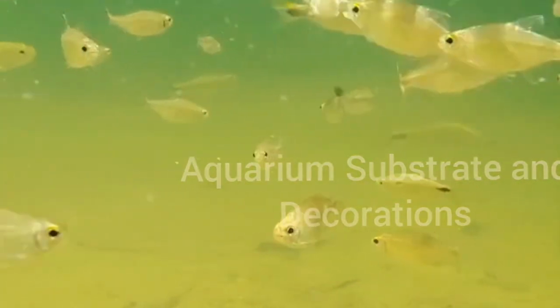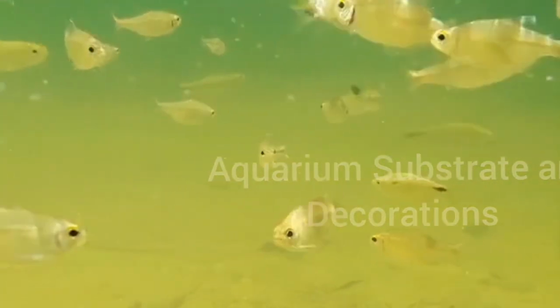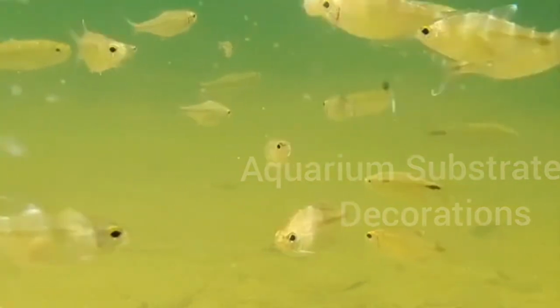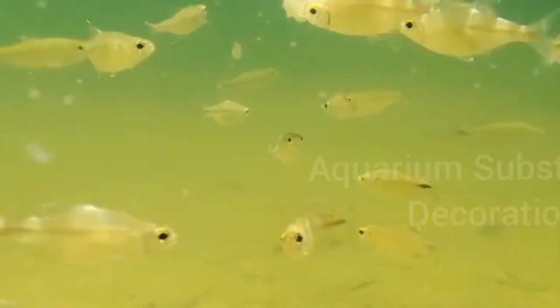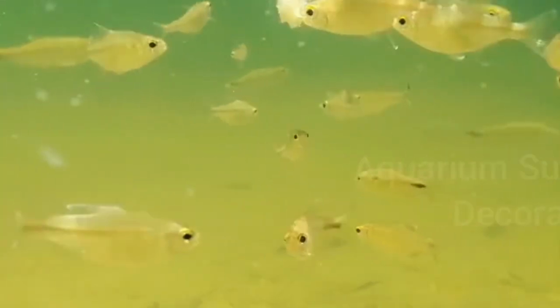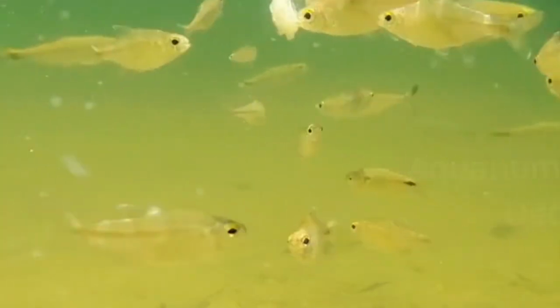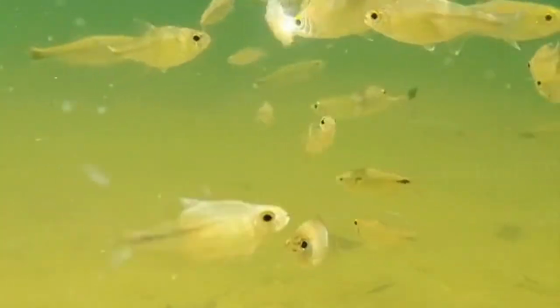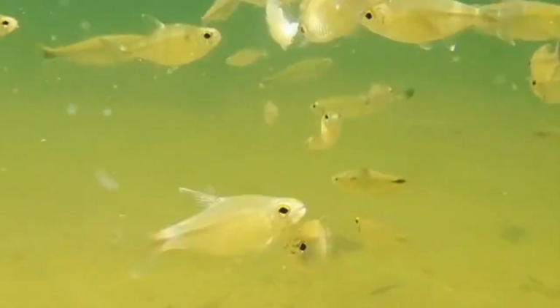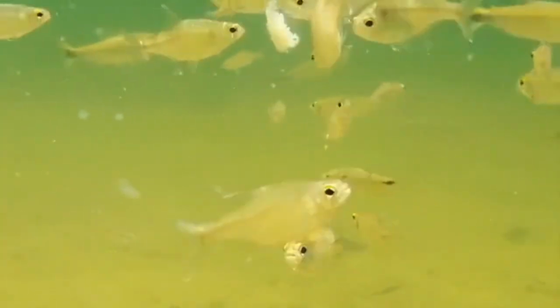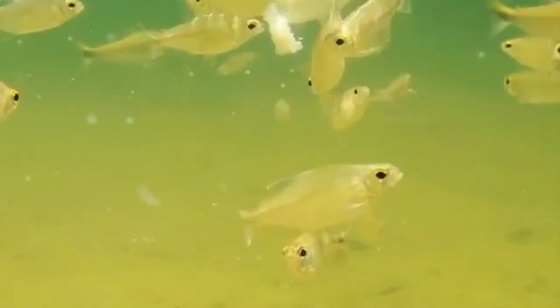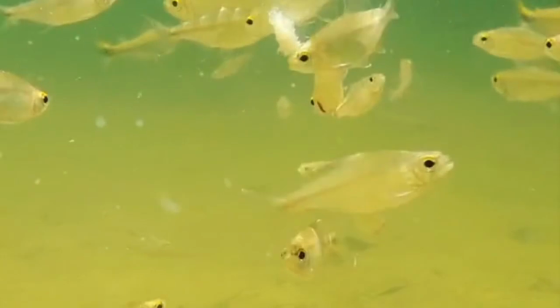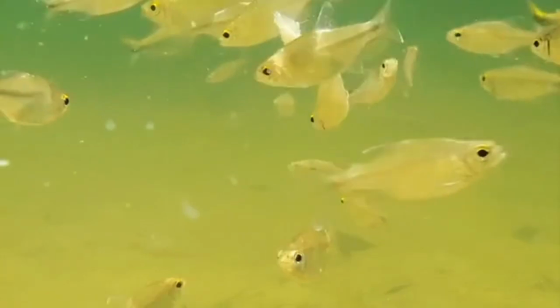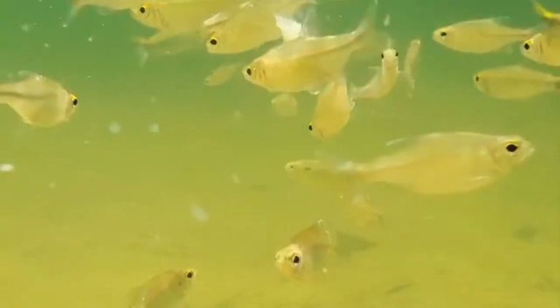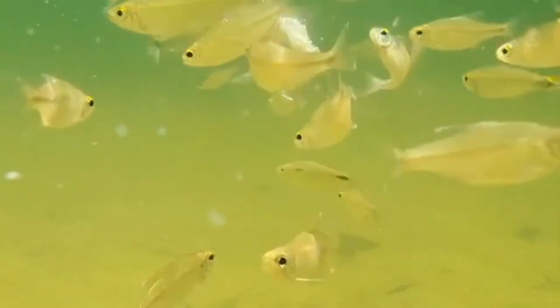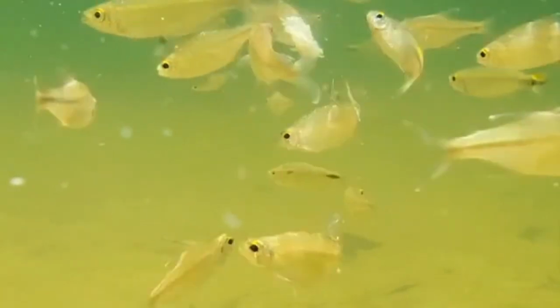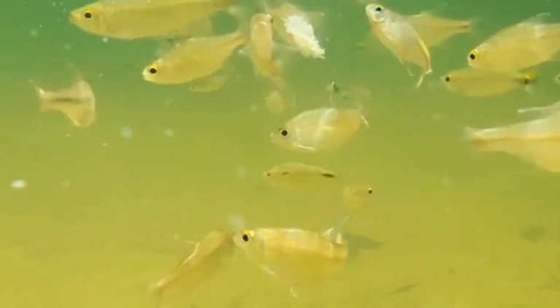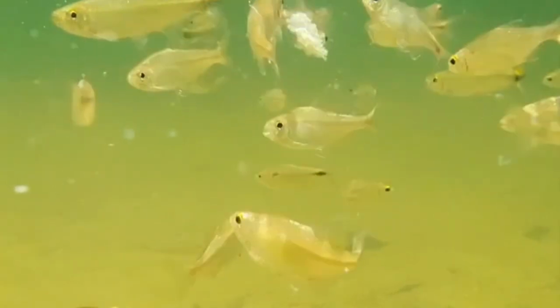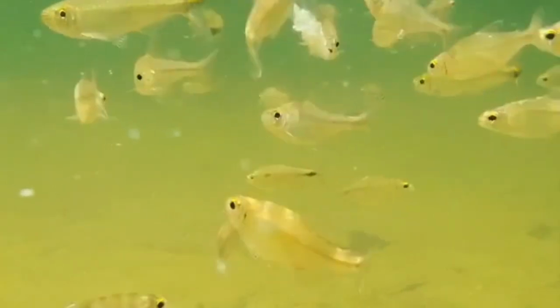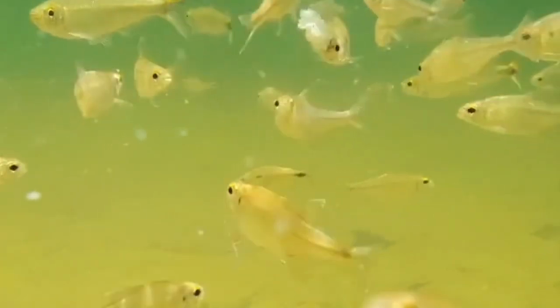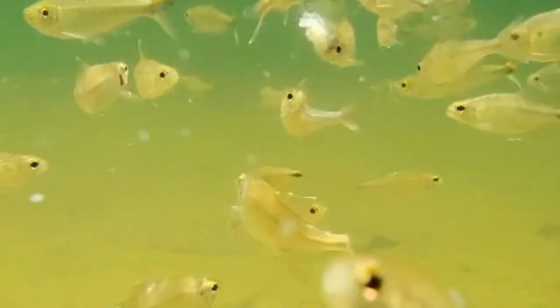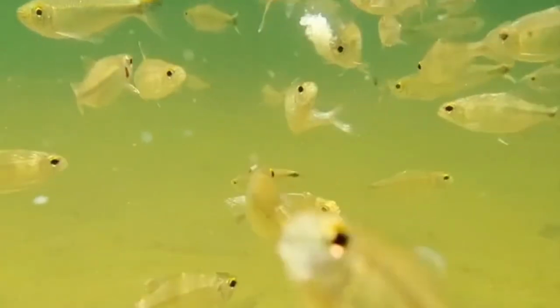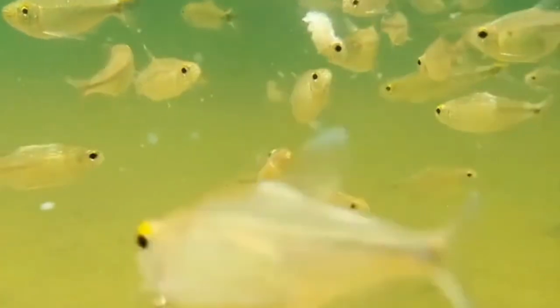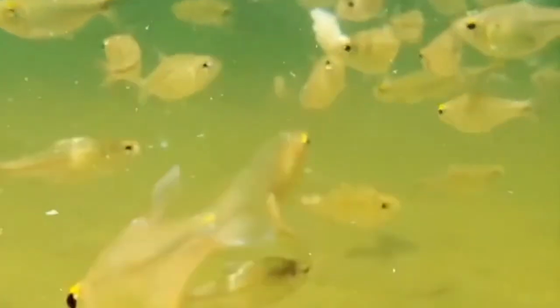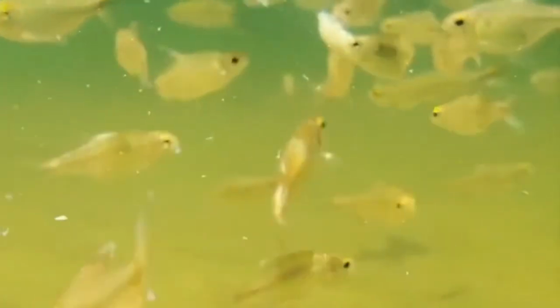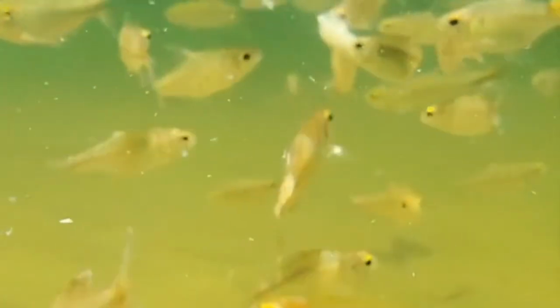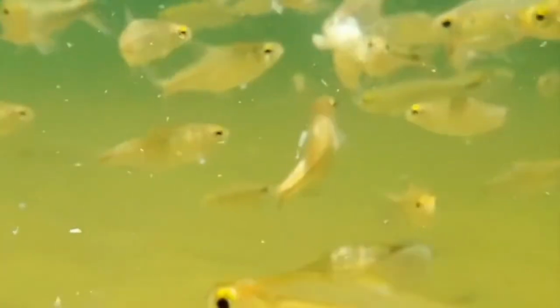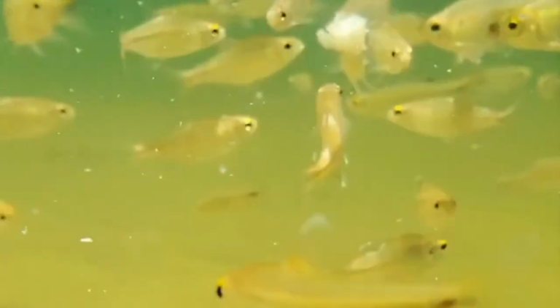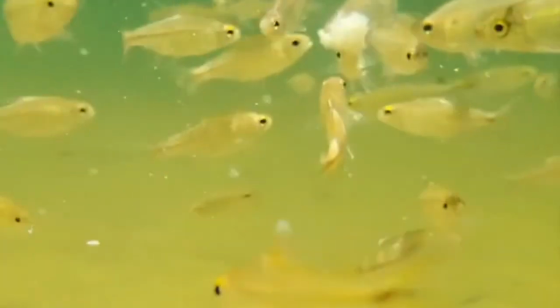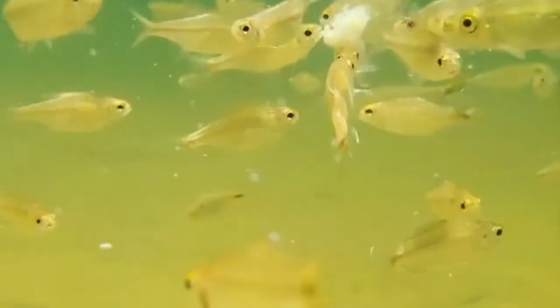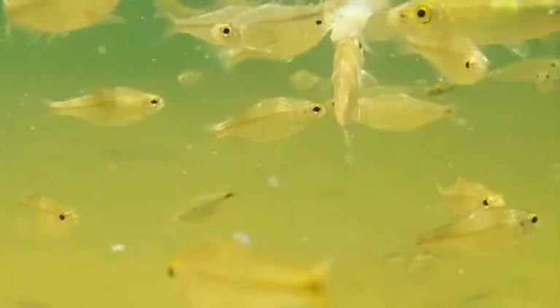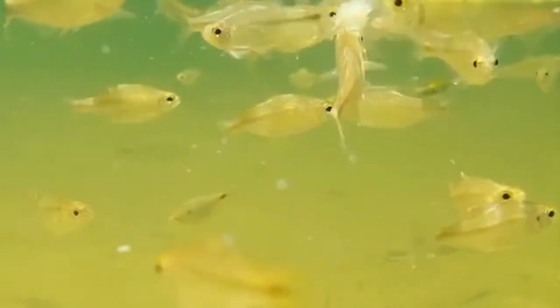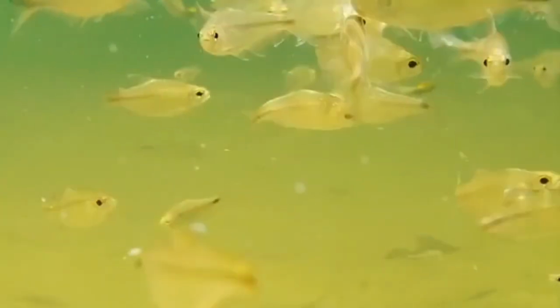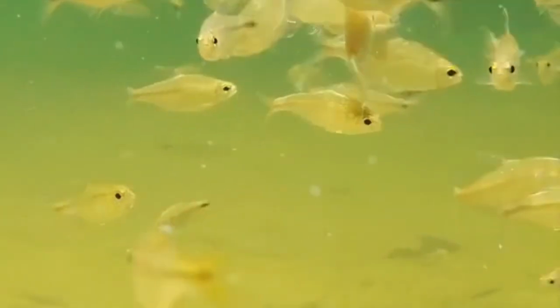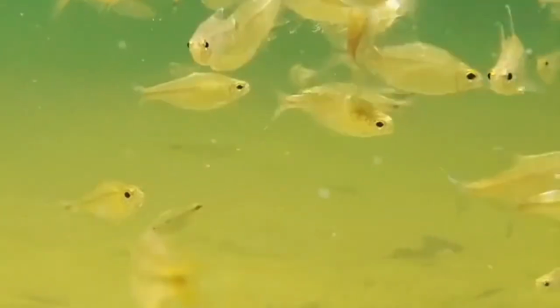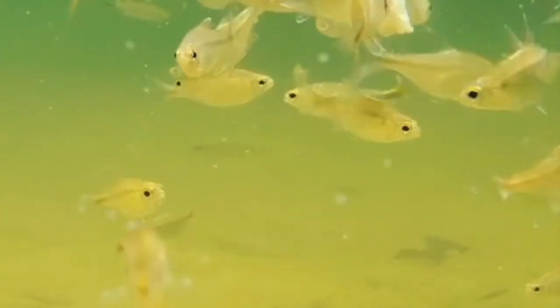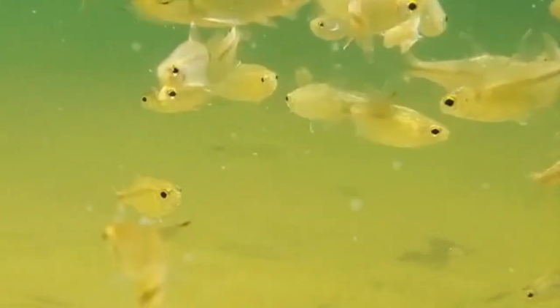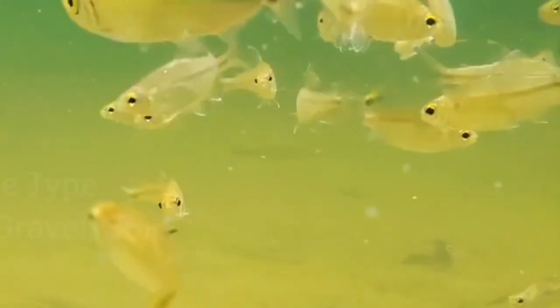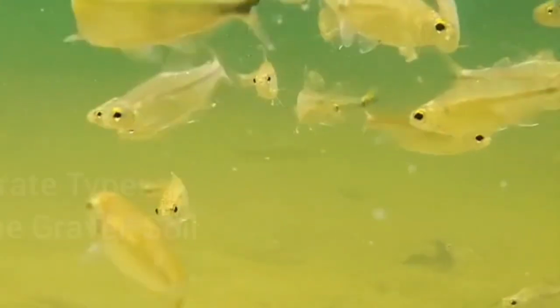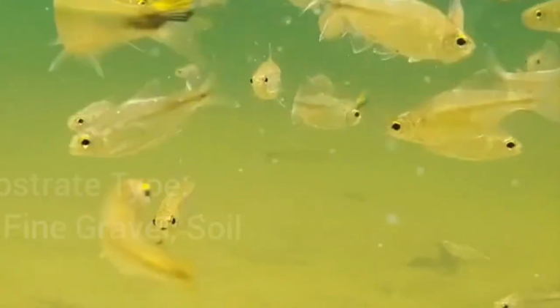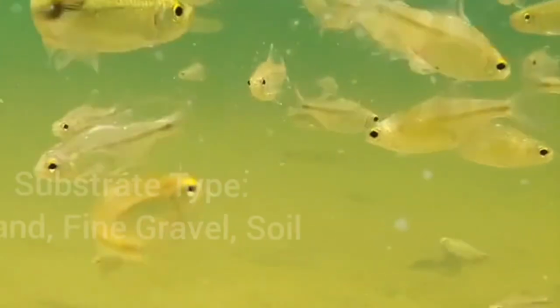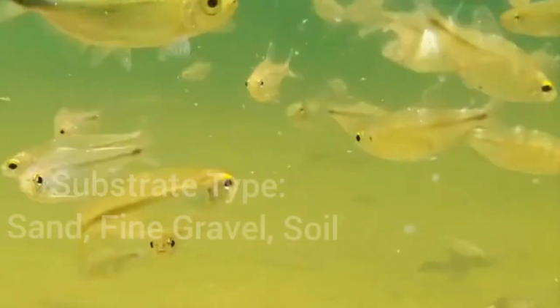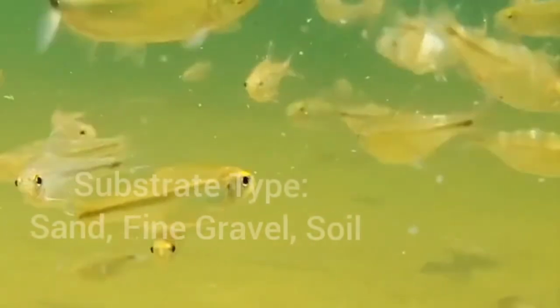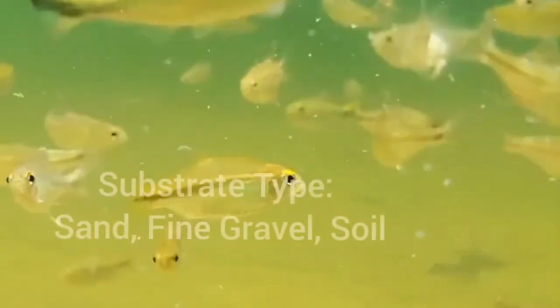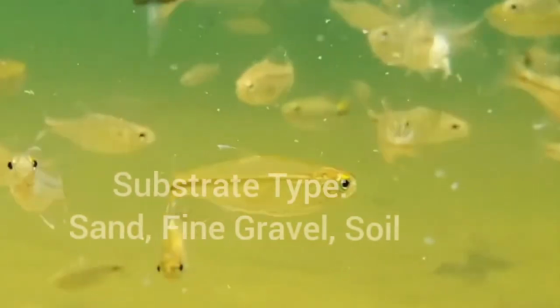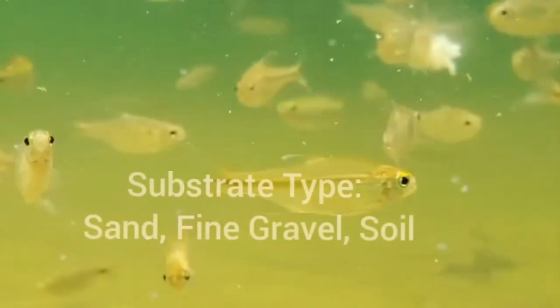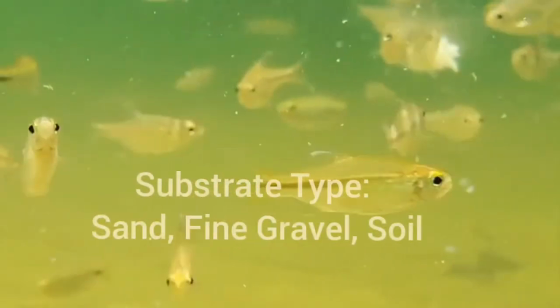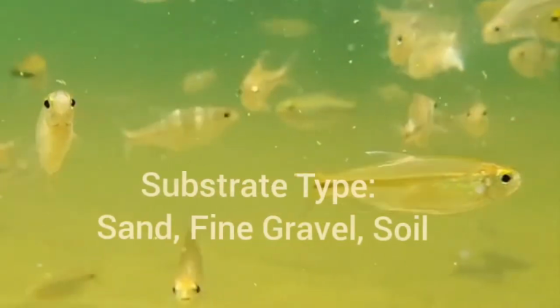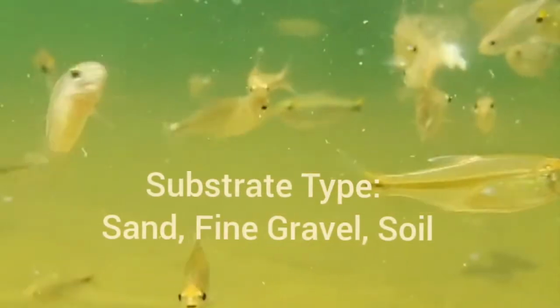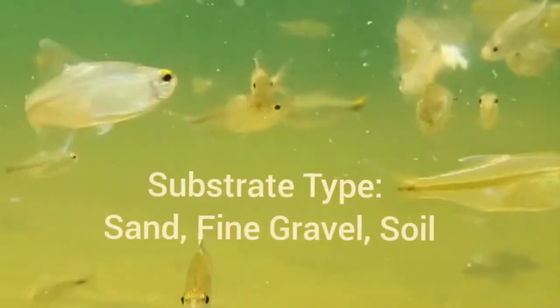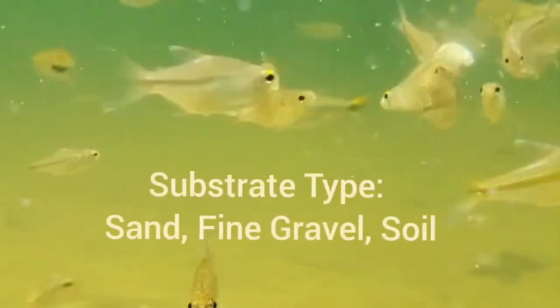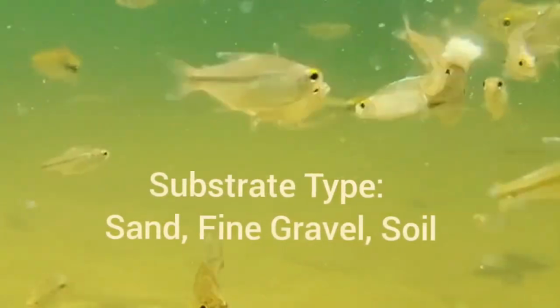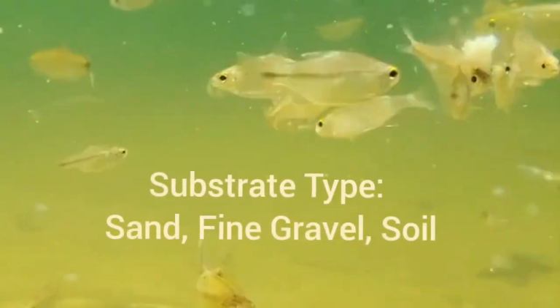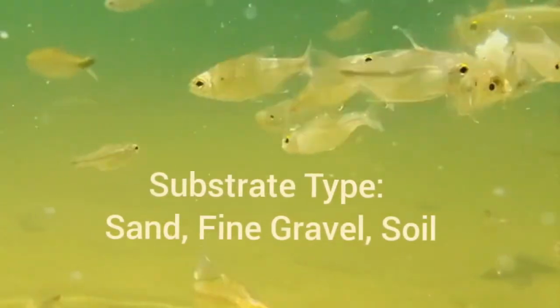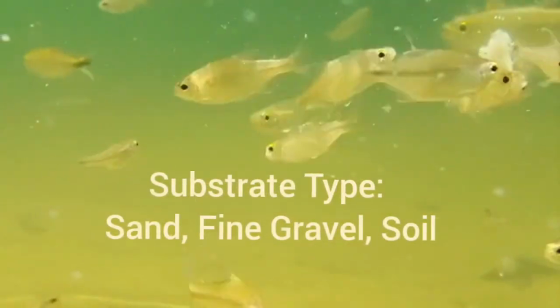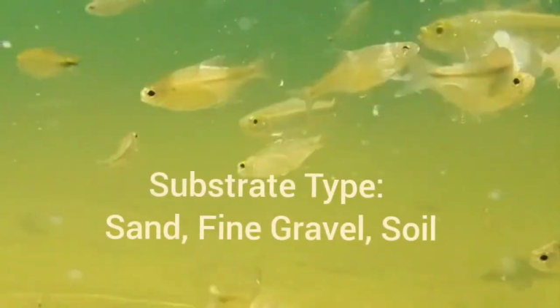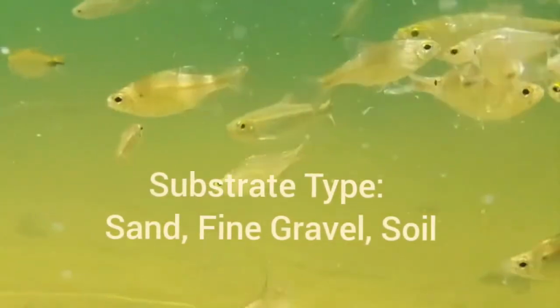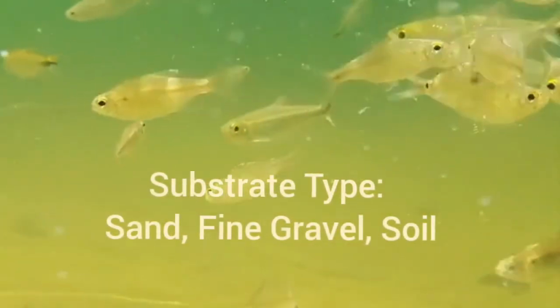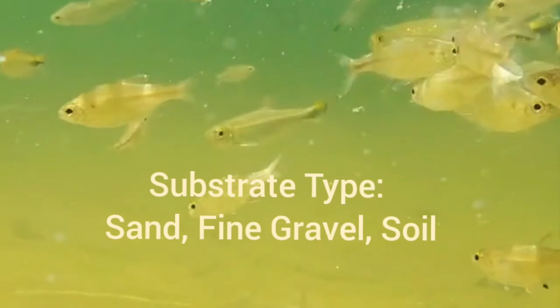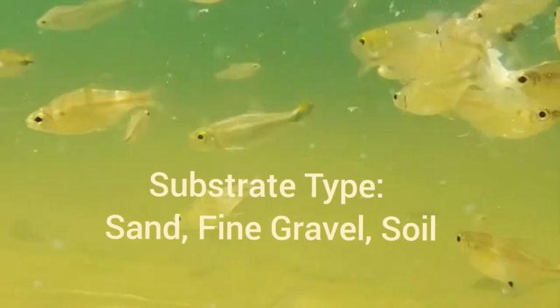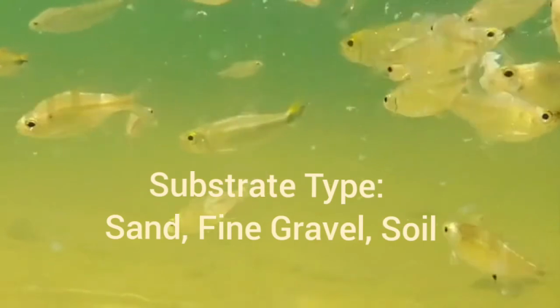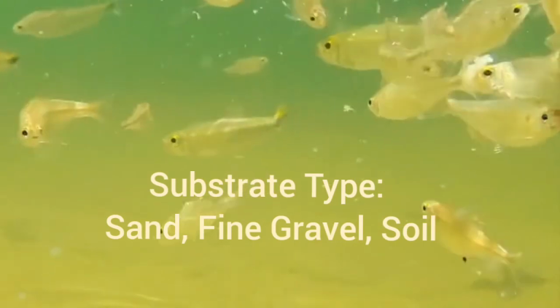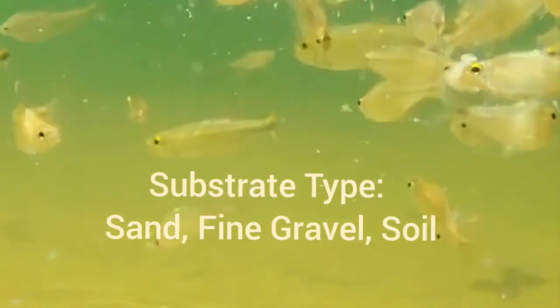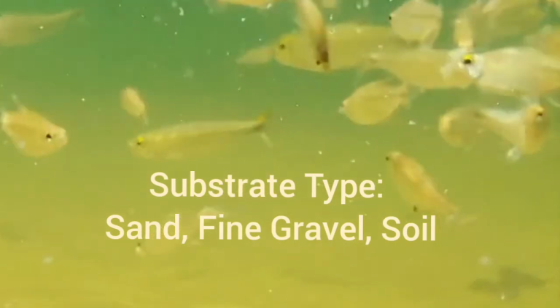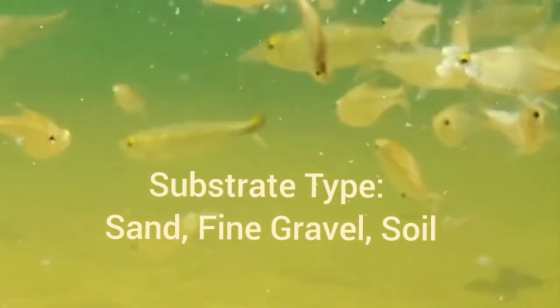For small fish like silver tip tetra, you can use fine gravel, sand, or soil as a substrate in the aquarium.